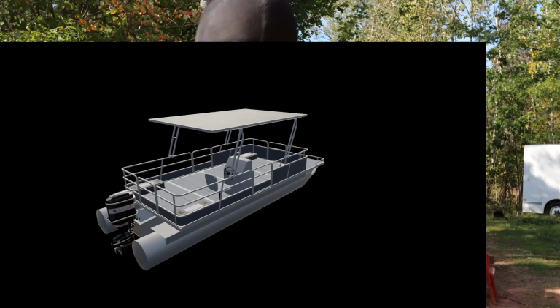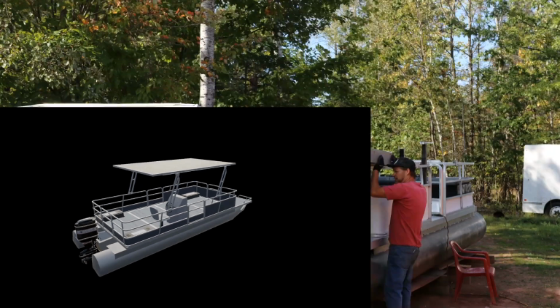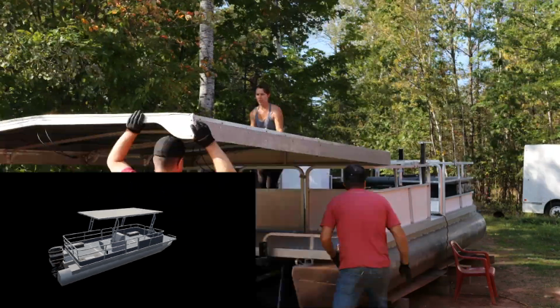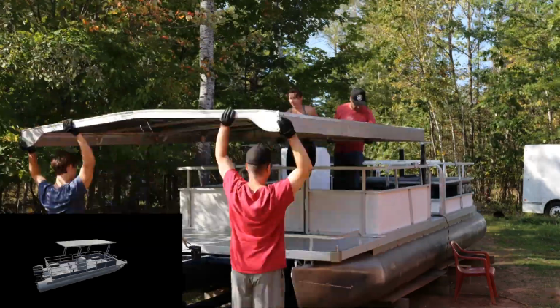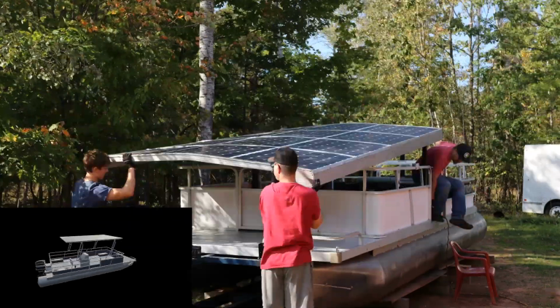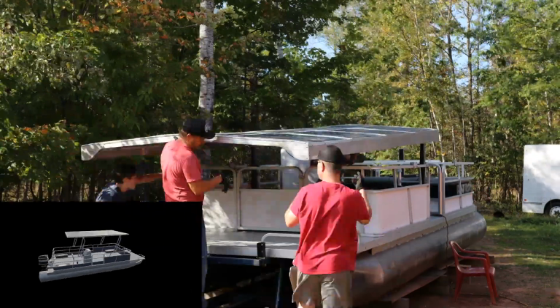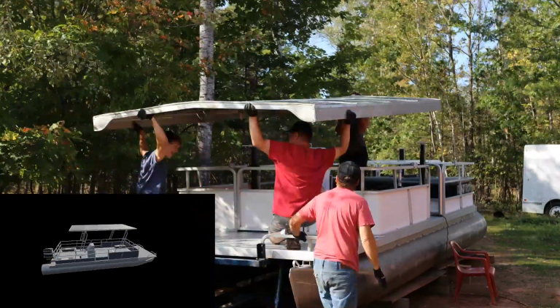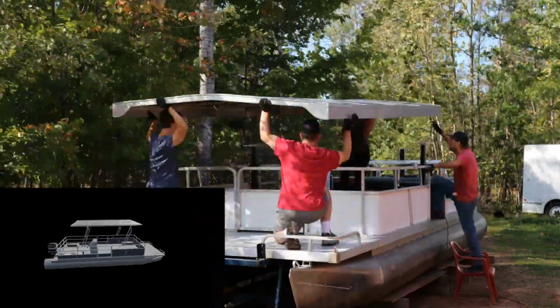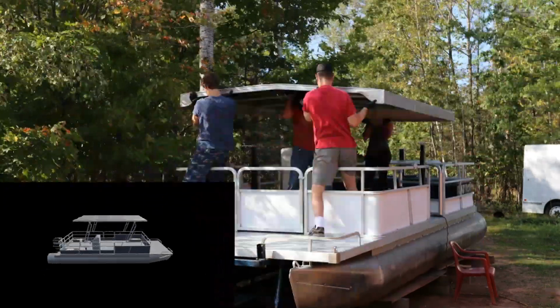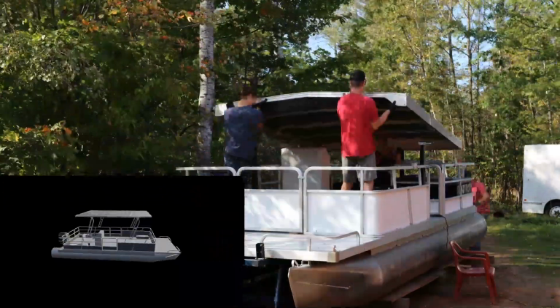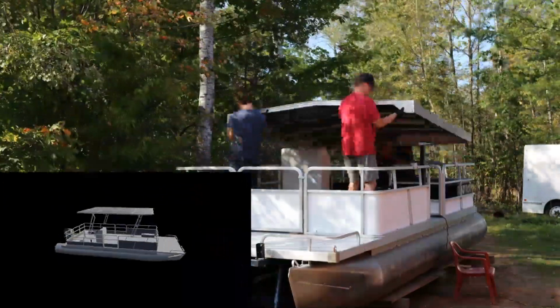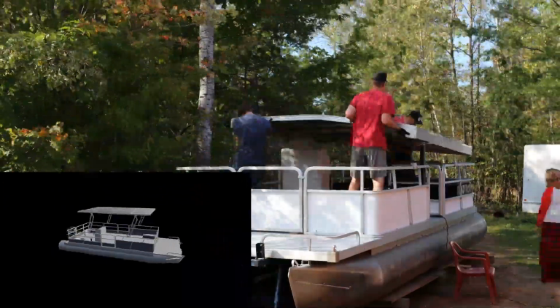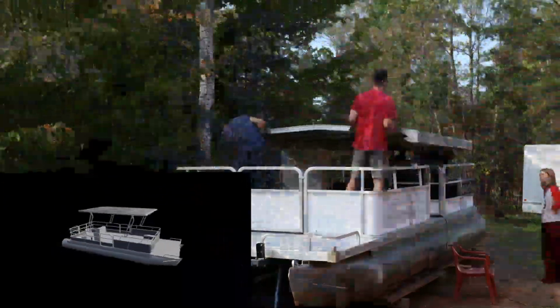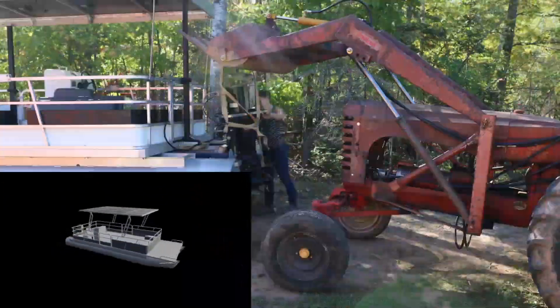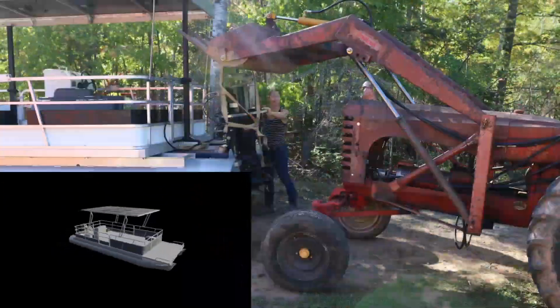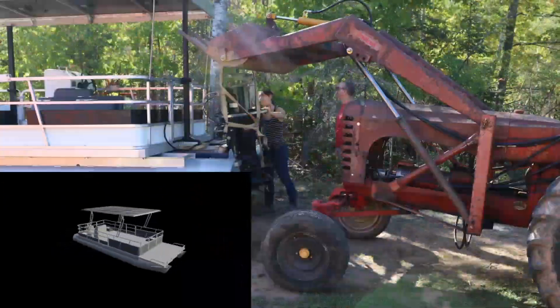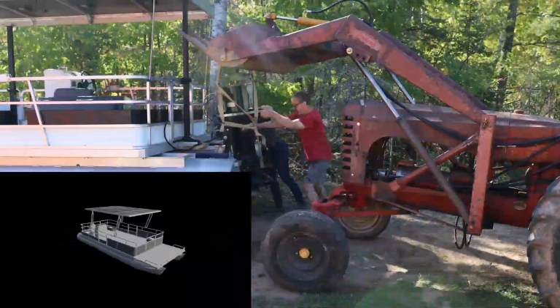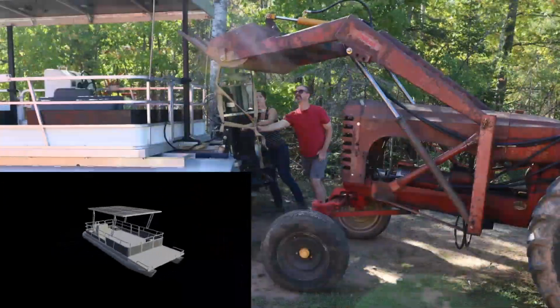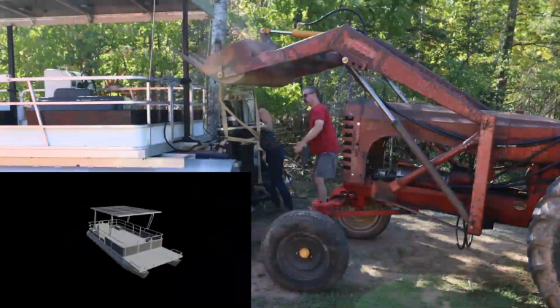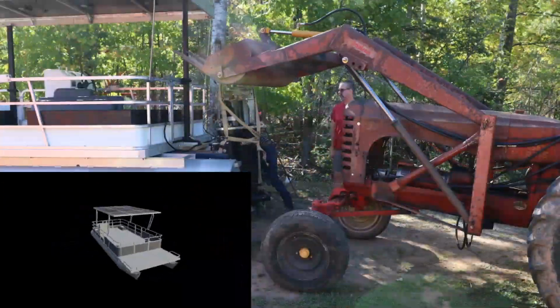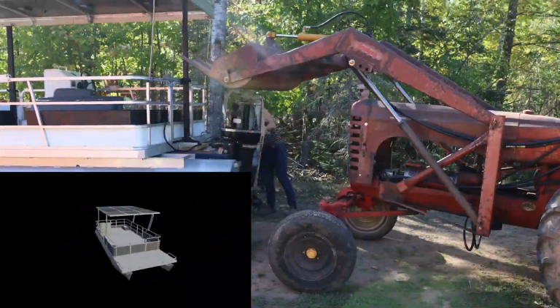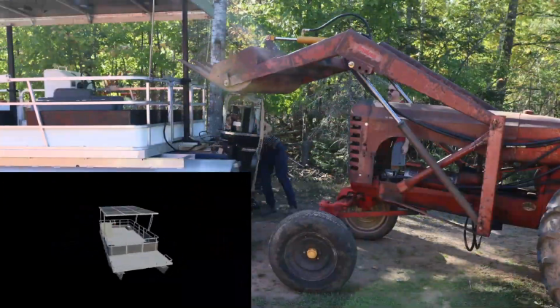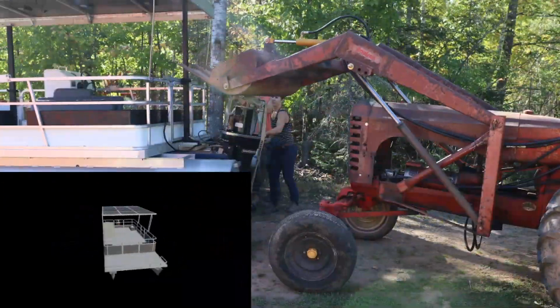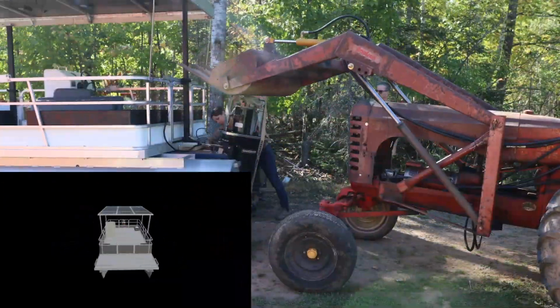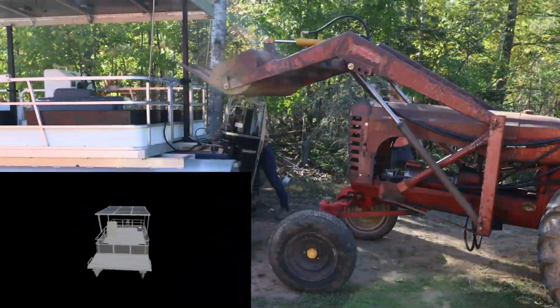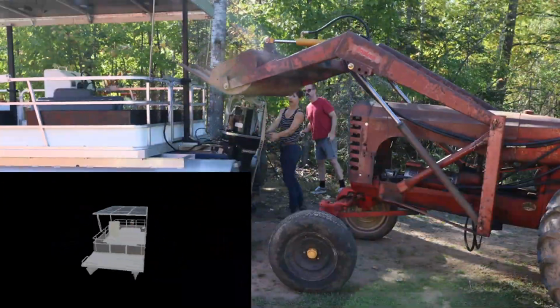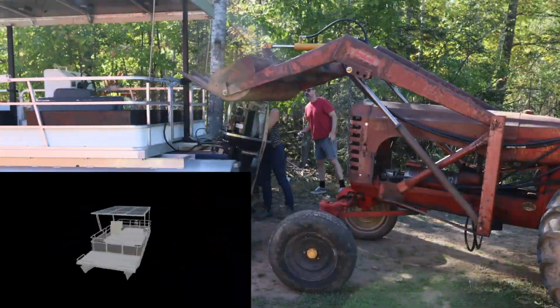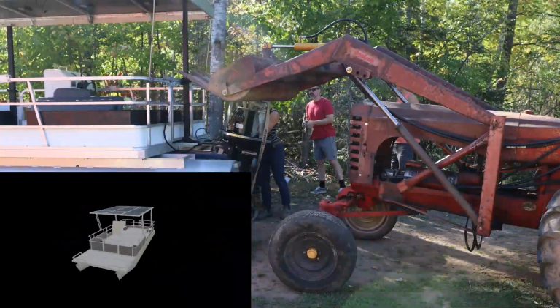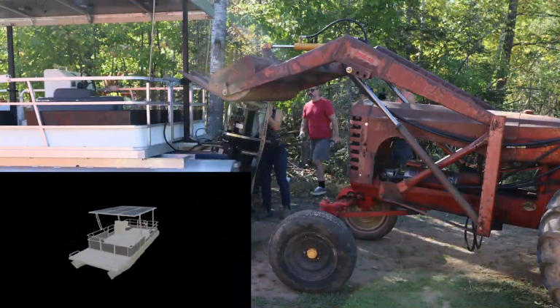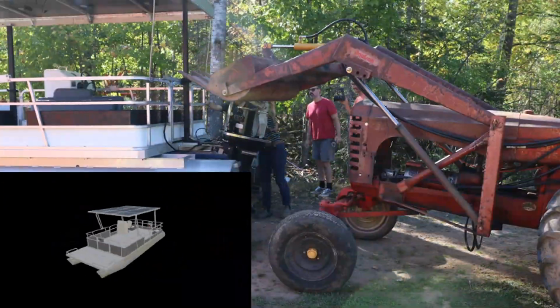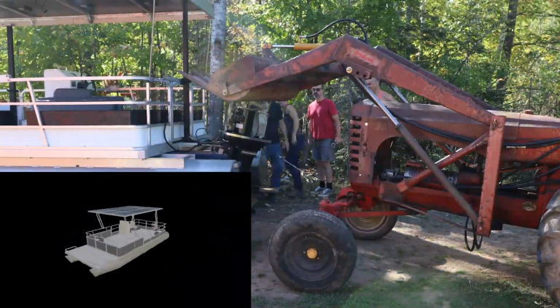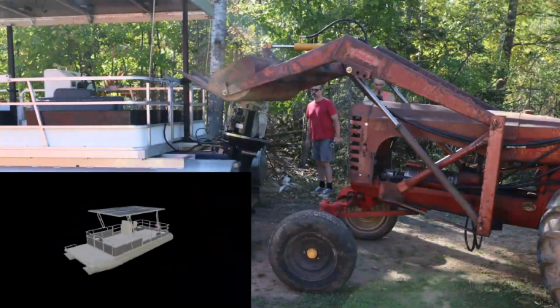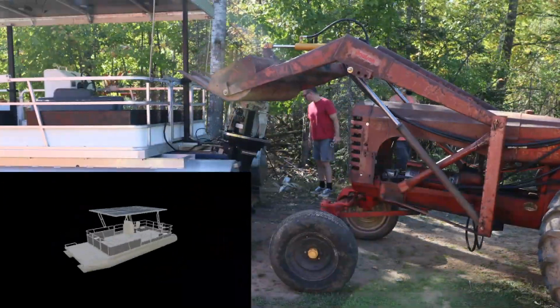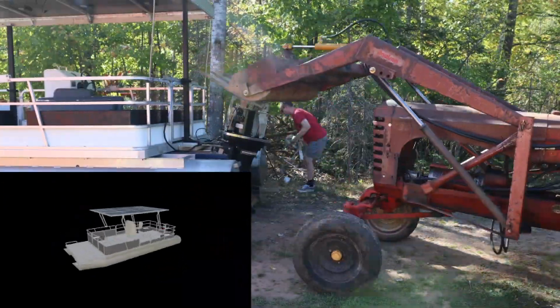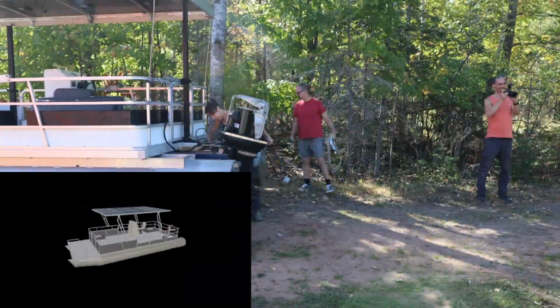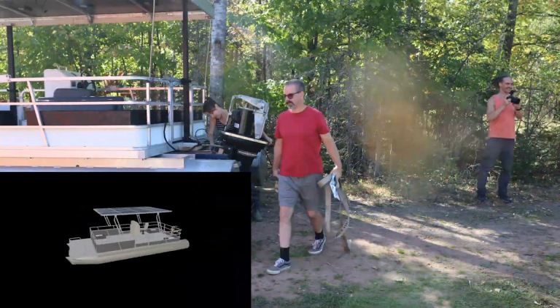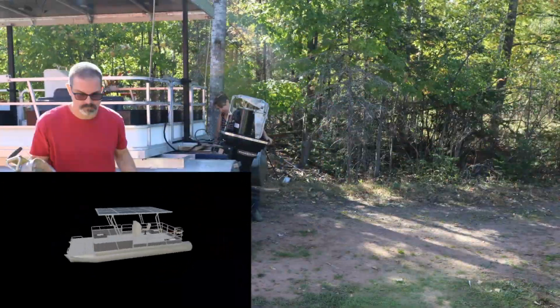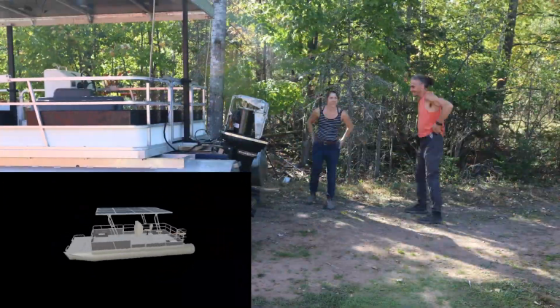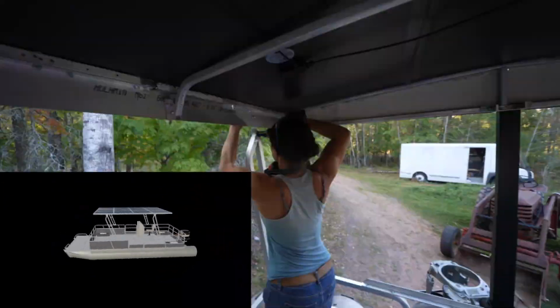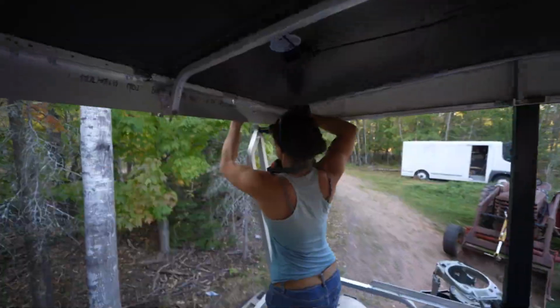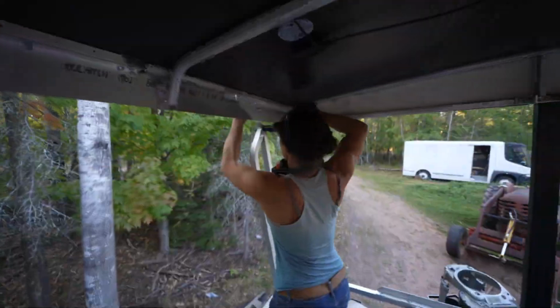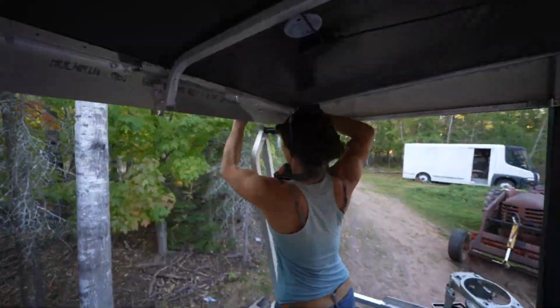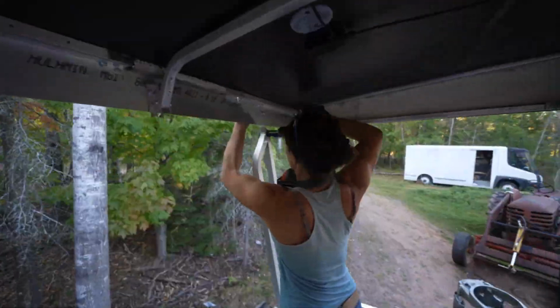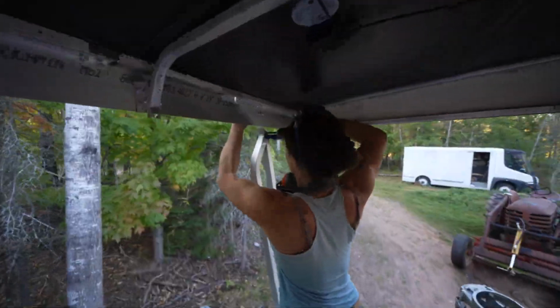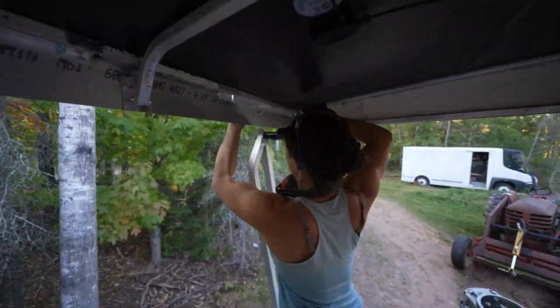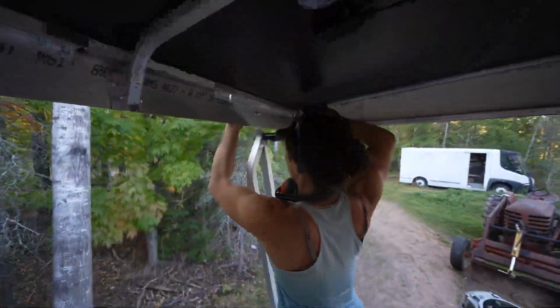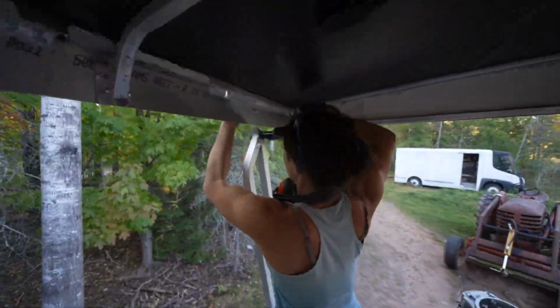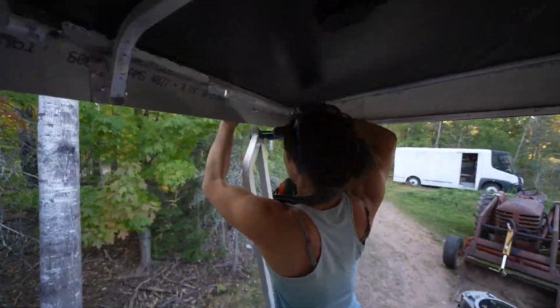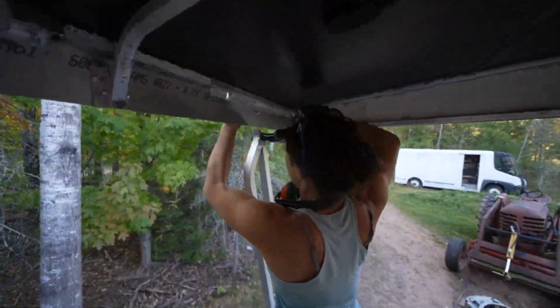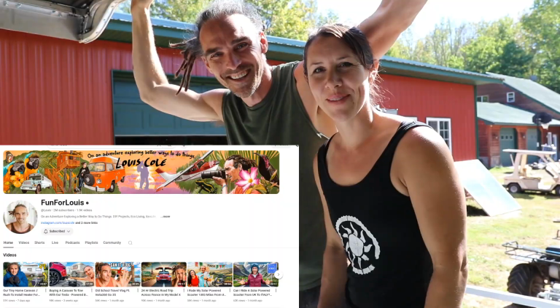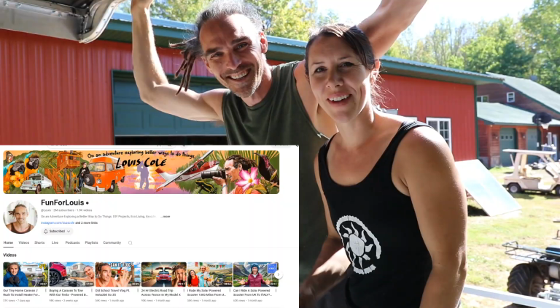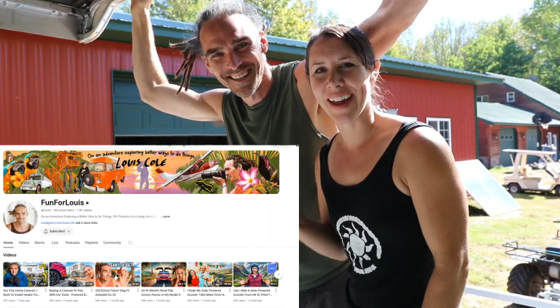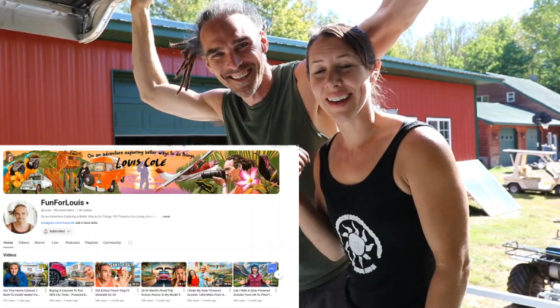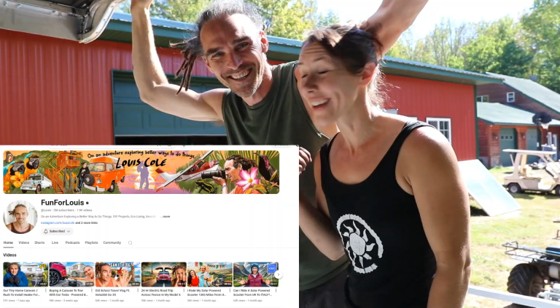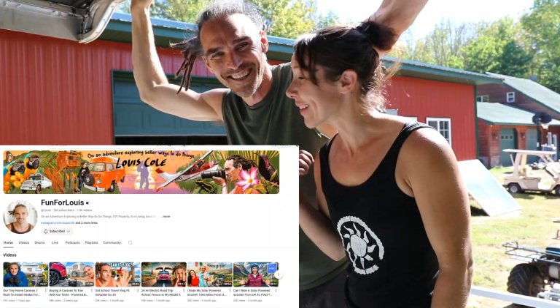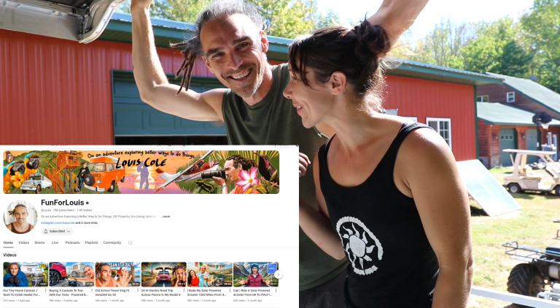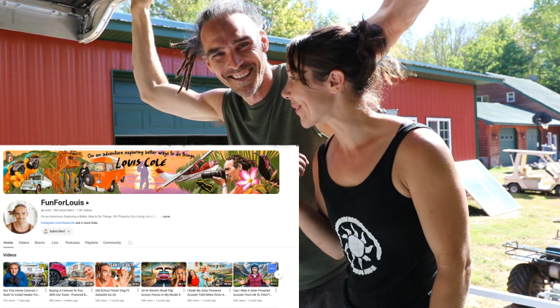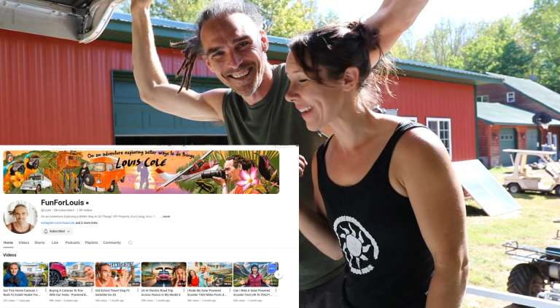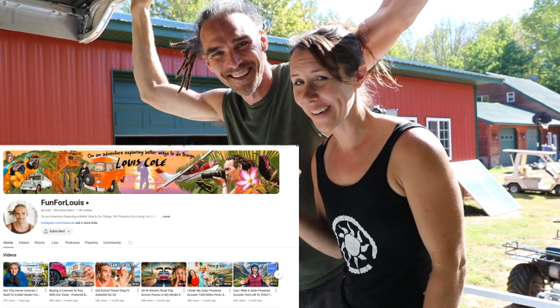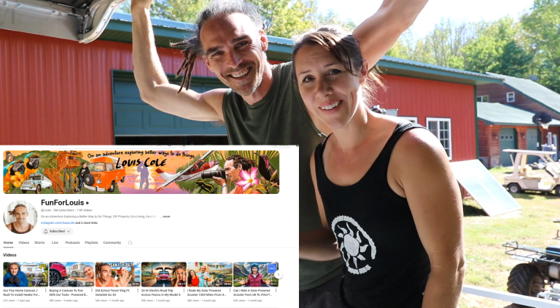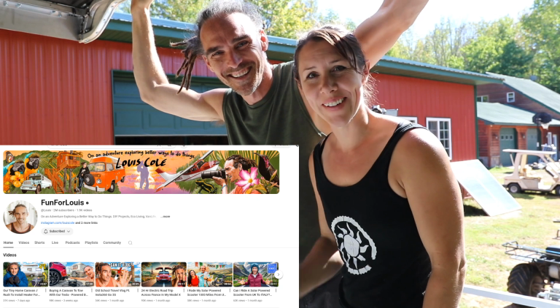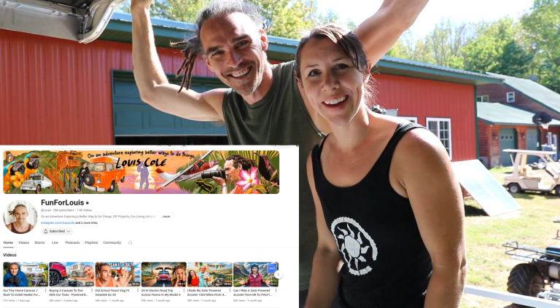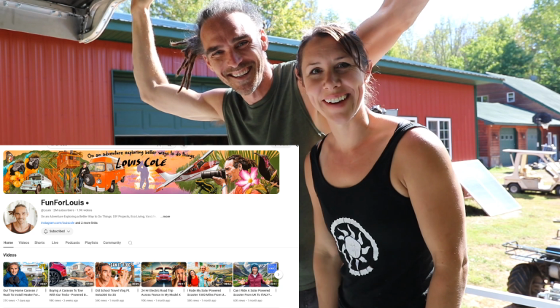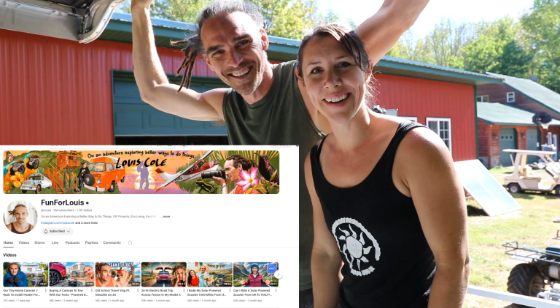We have three days to get the most powerful solar-powered pontoon boat on the water. We've got Louis Cole here.